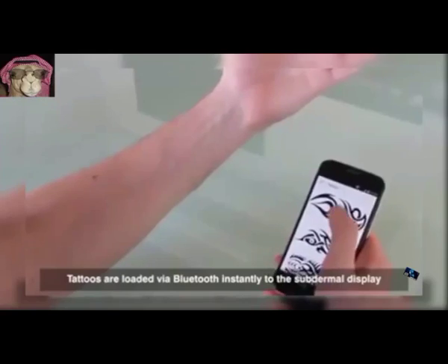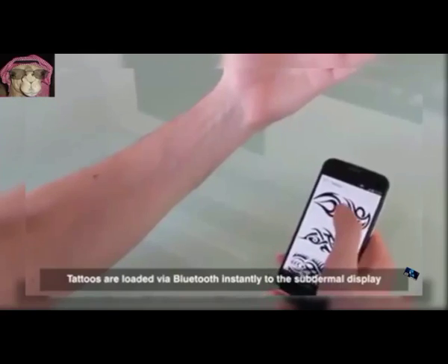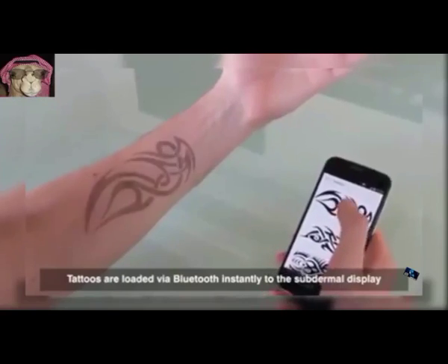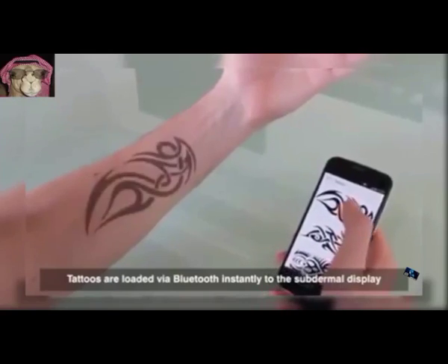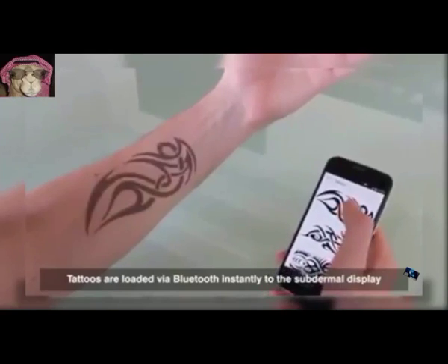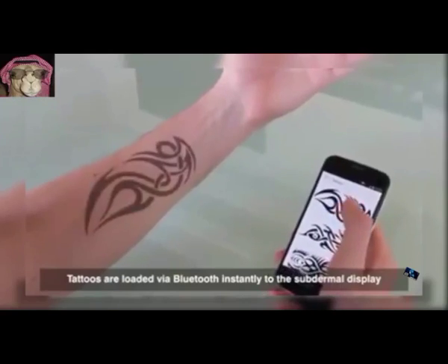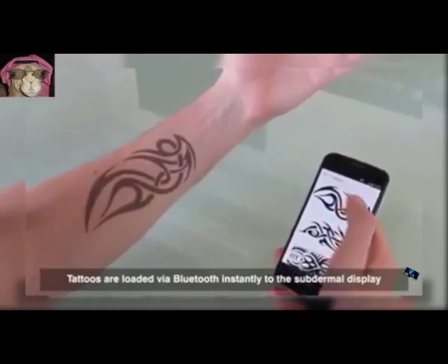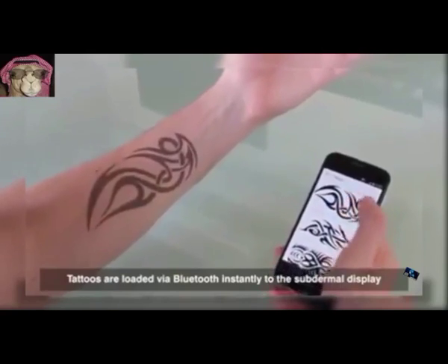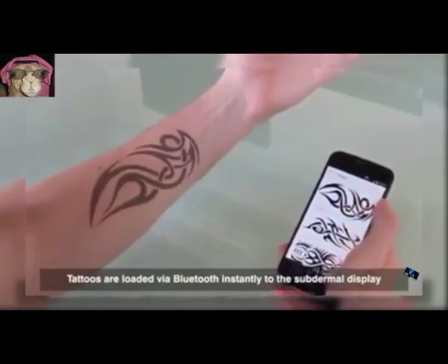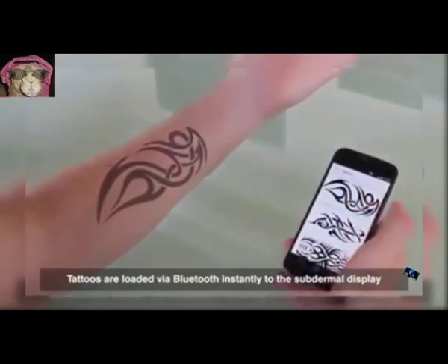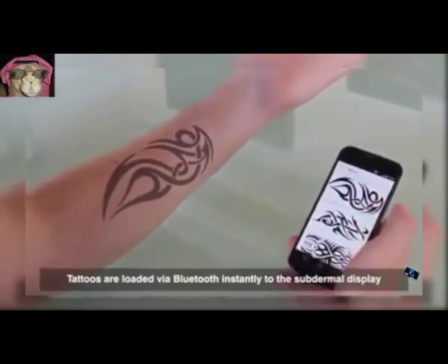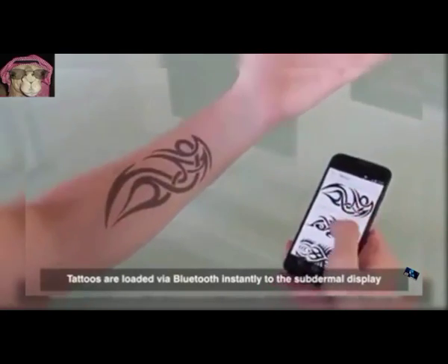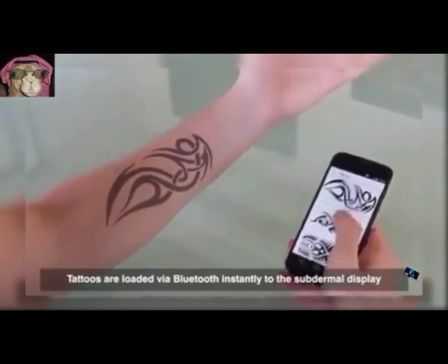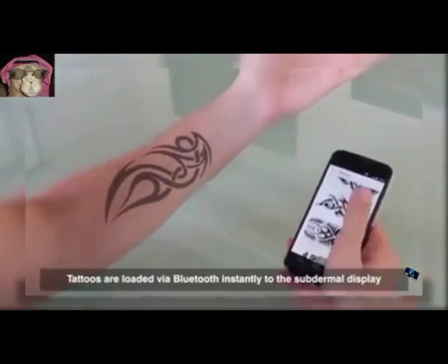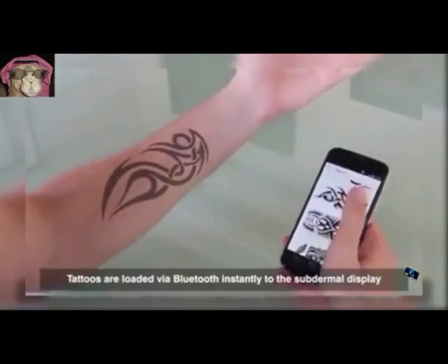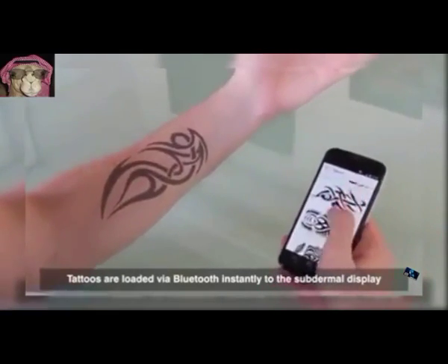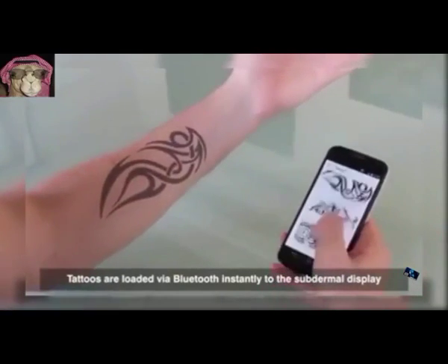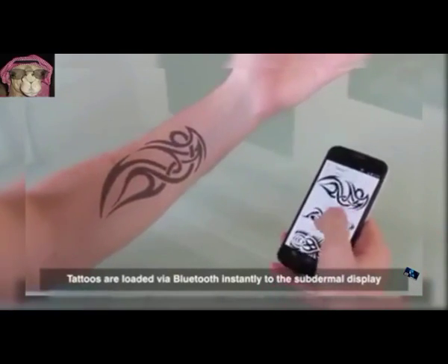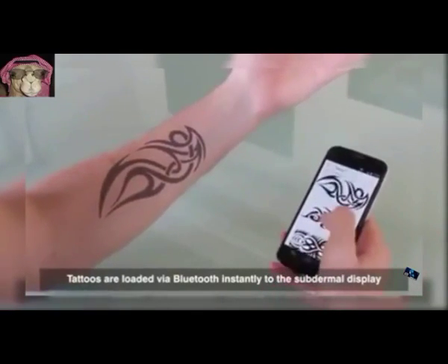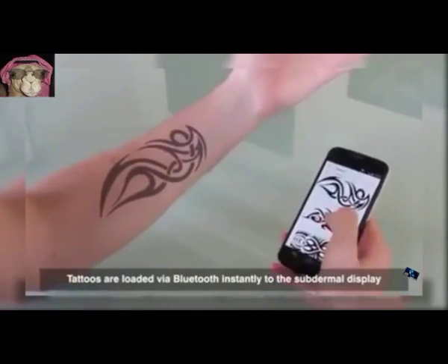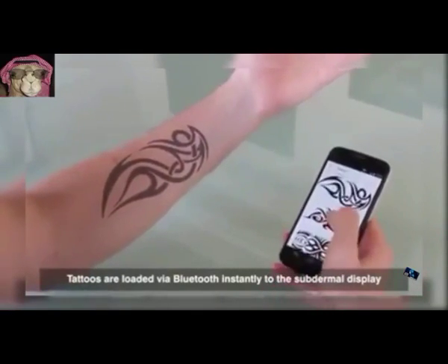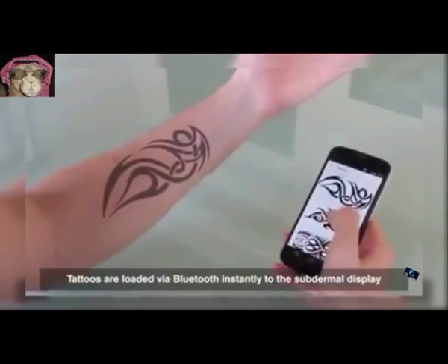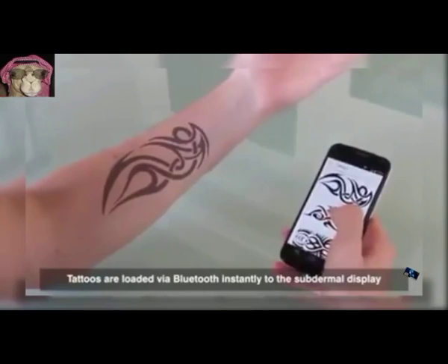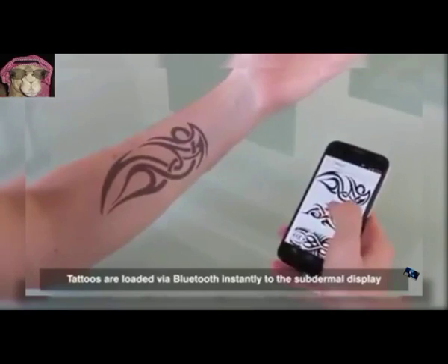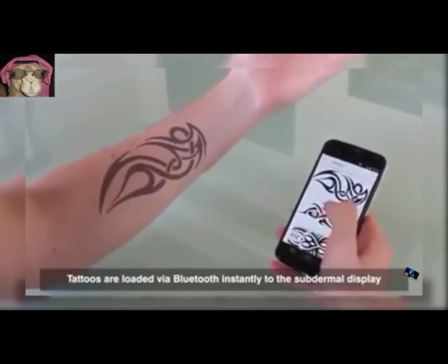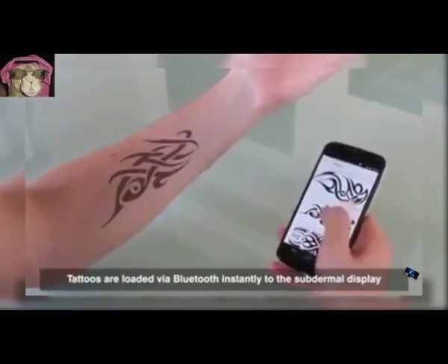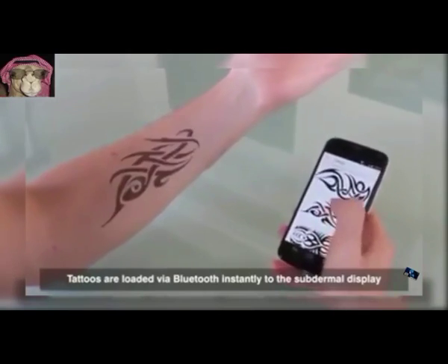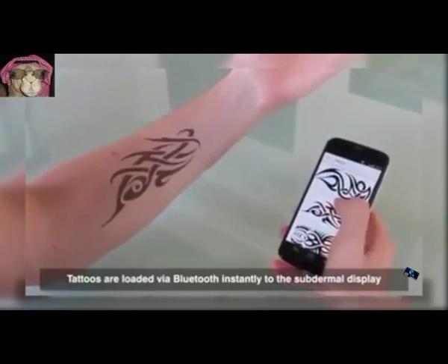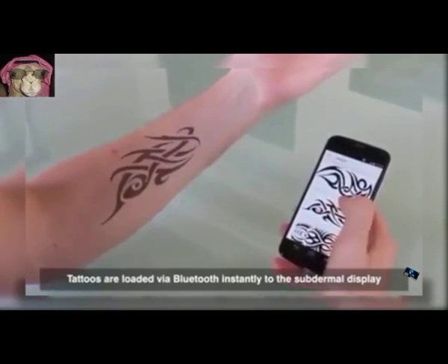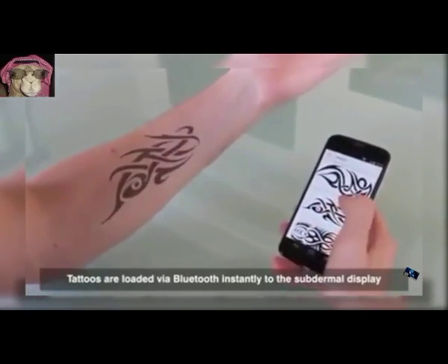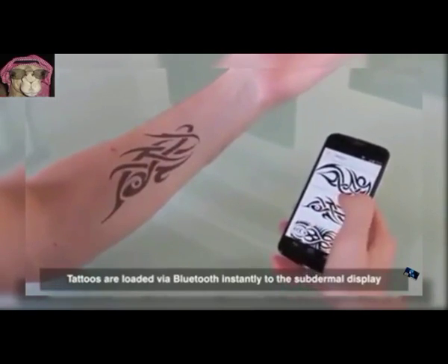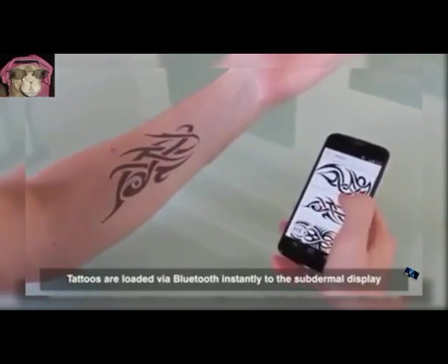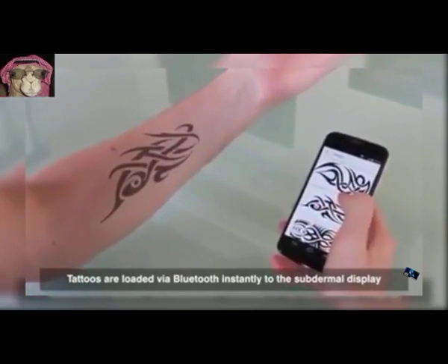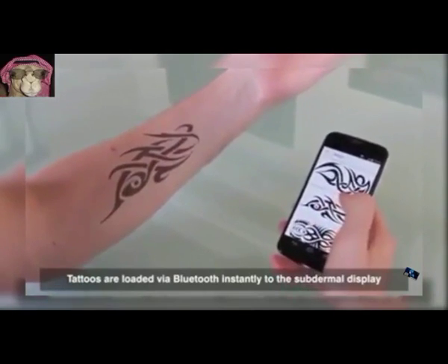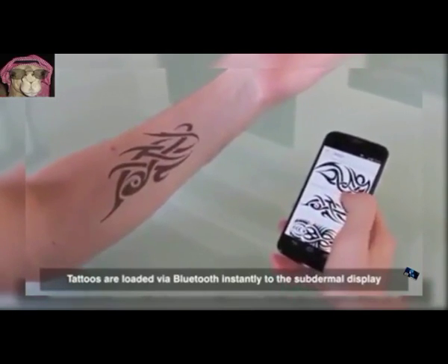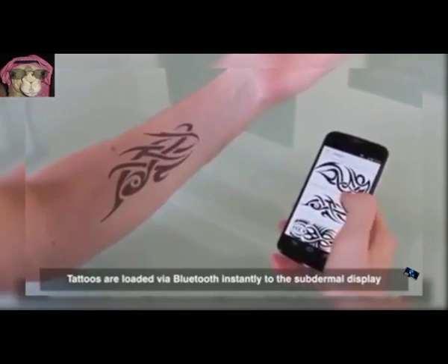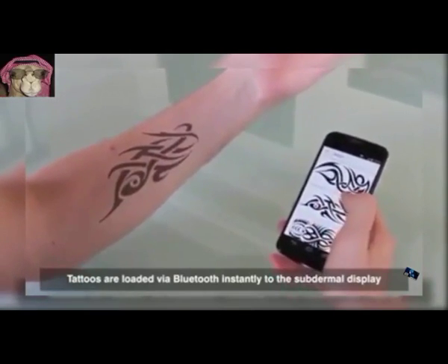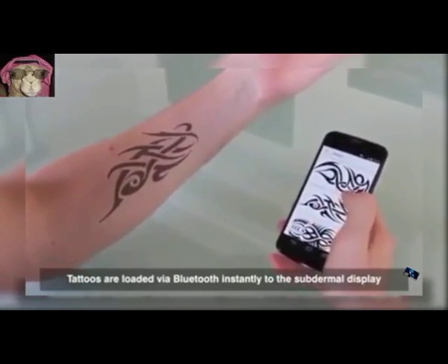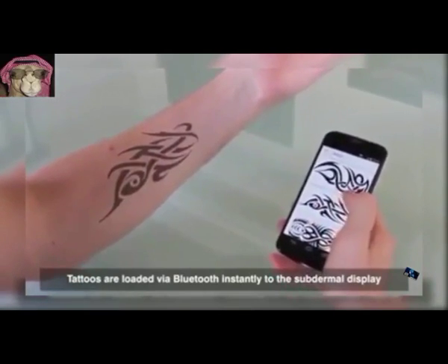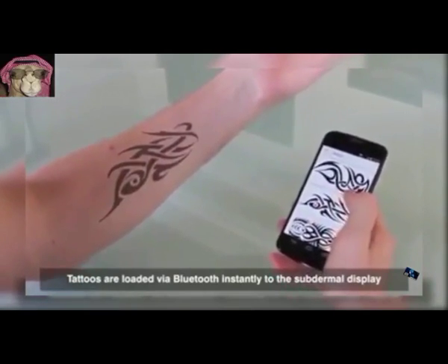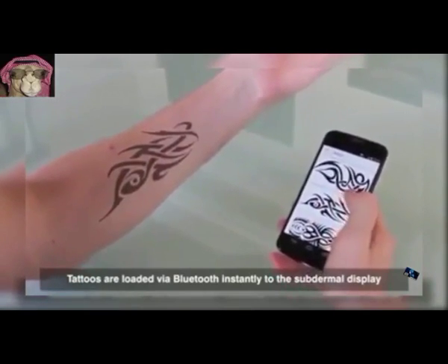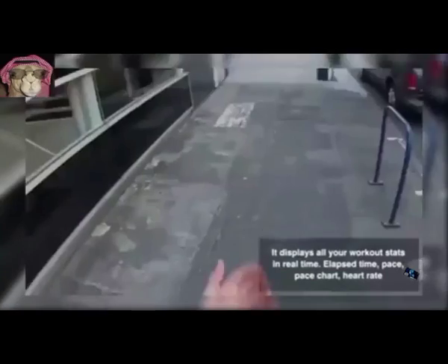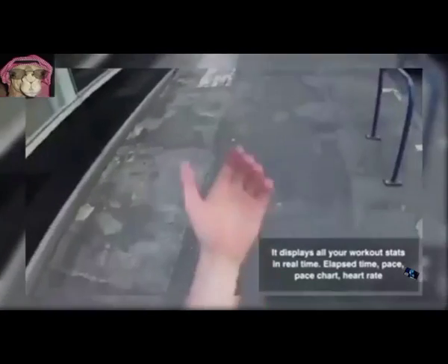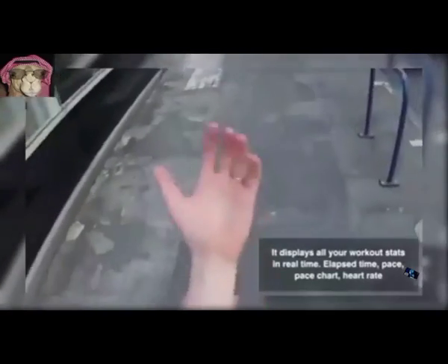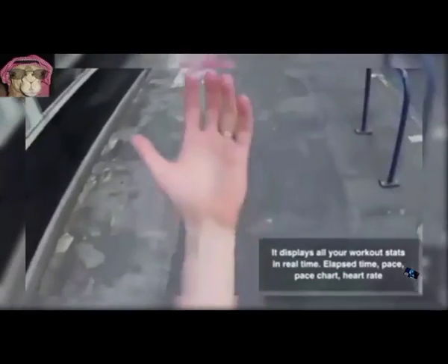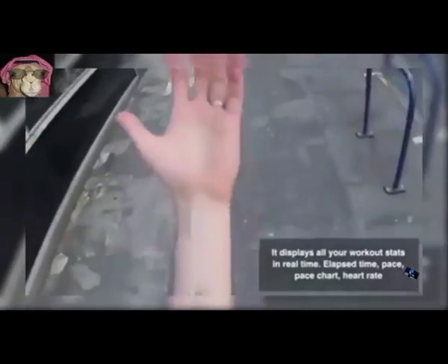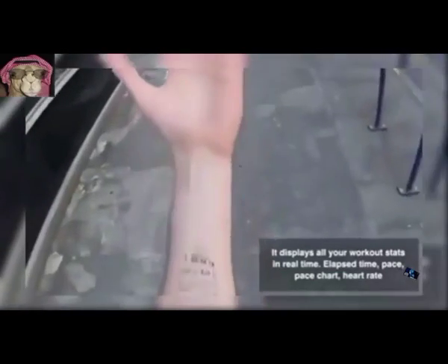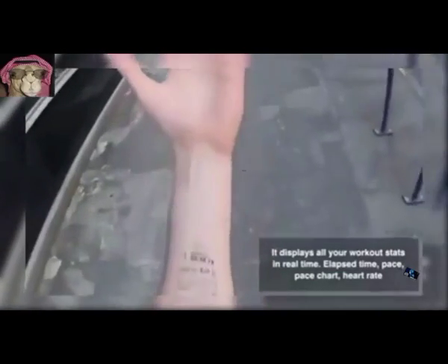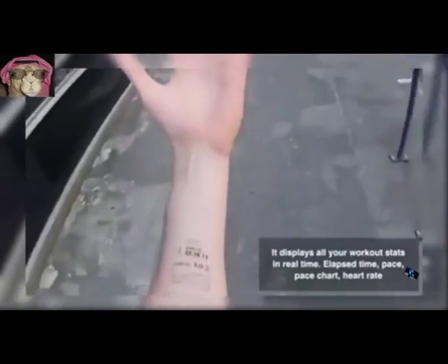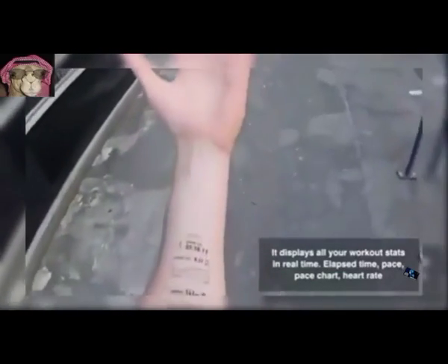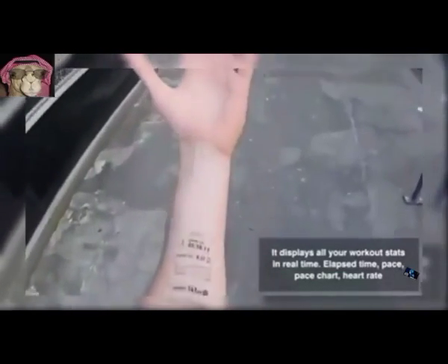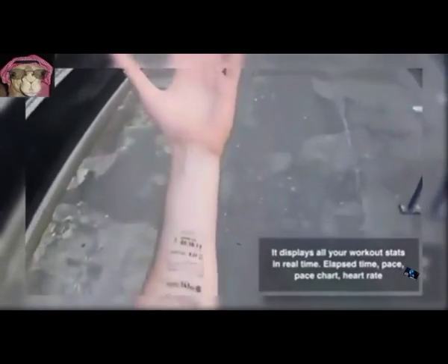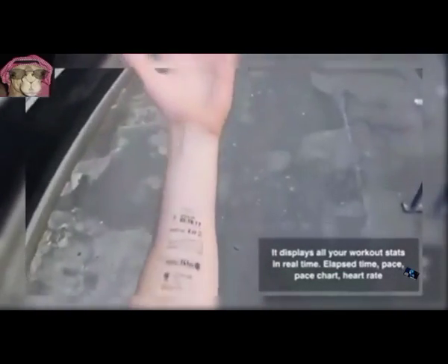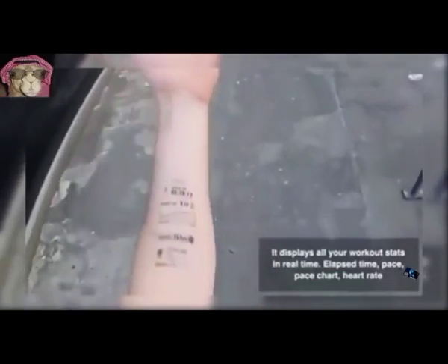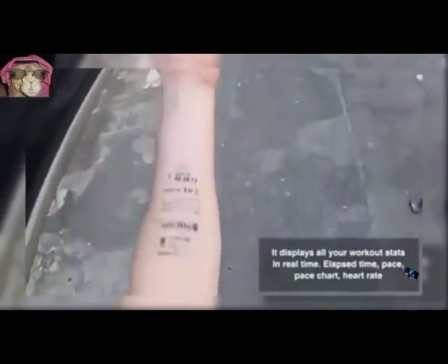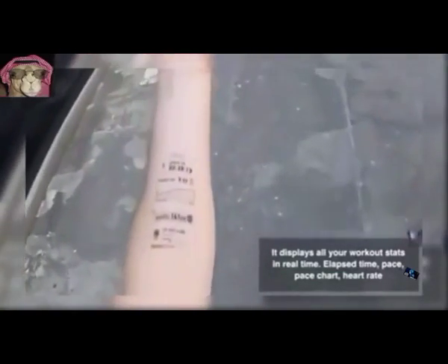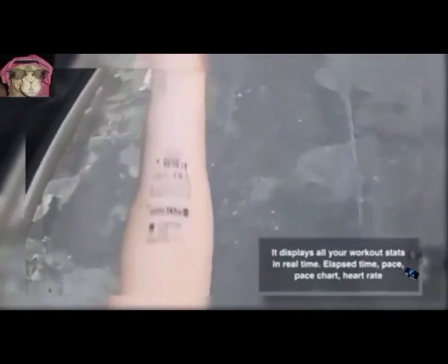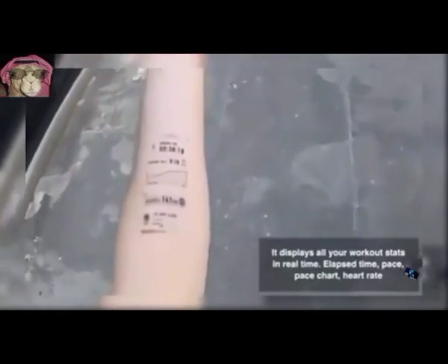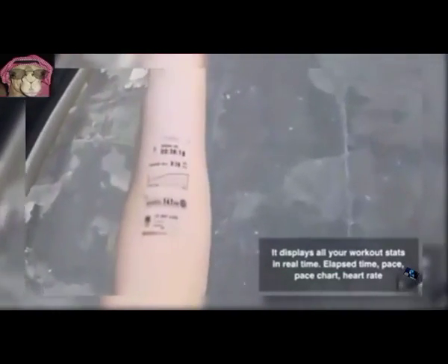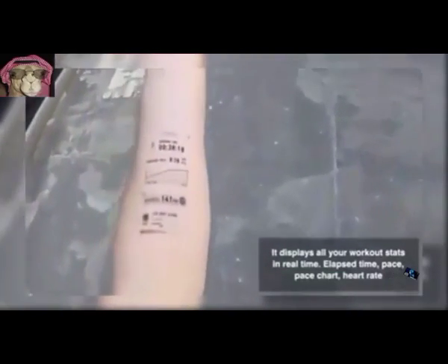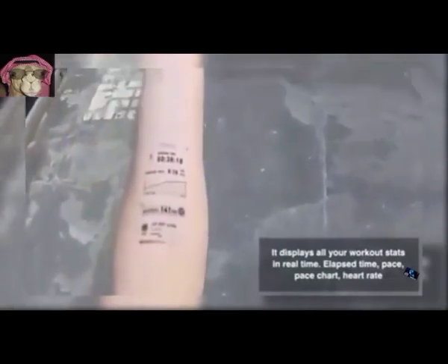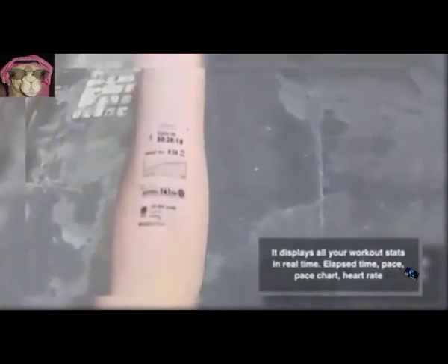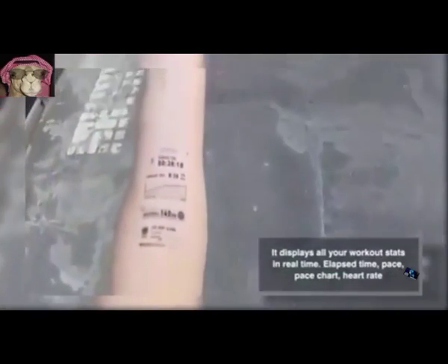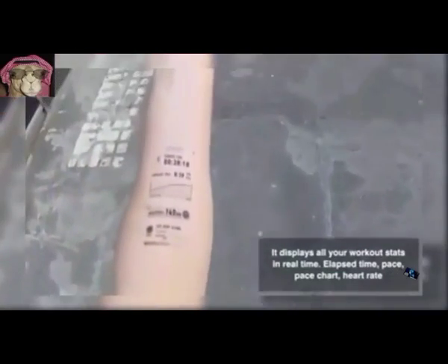14. Flexible Mutable Tattoo. A Bluetooth connected, kinetic battery charged display that lives in a human body.